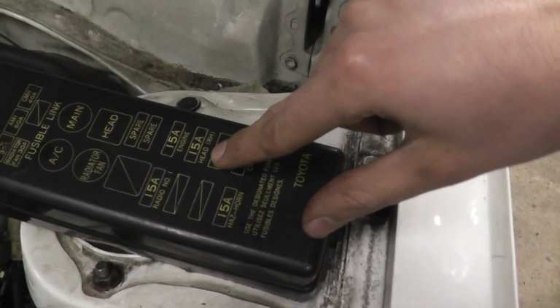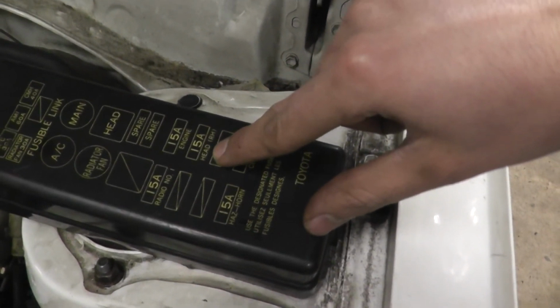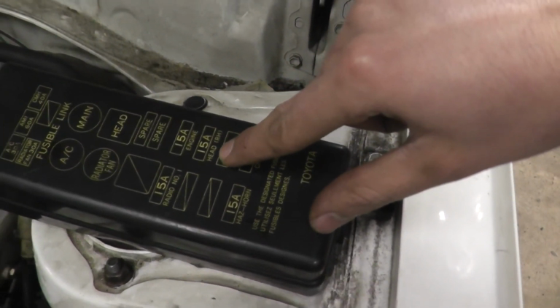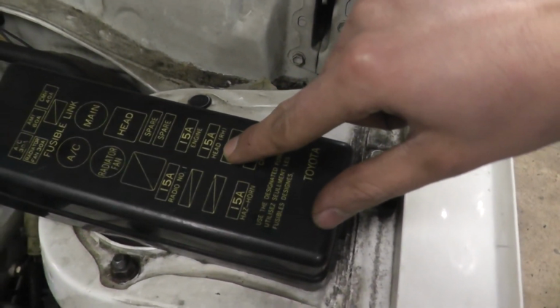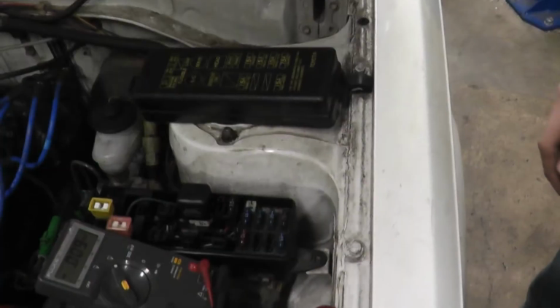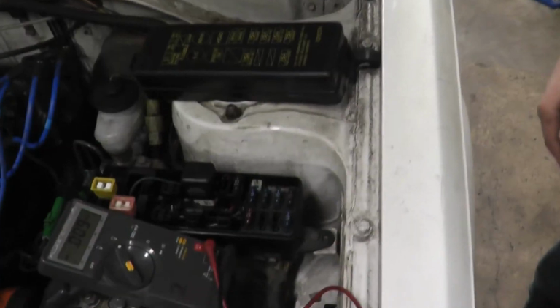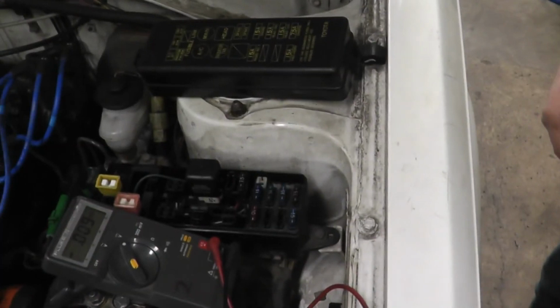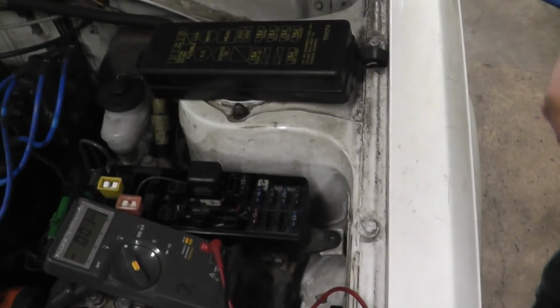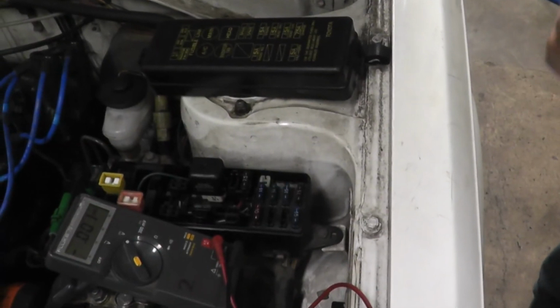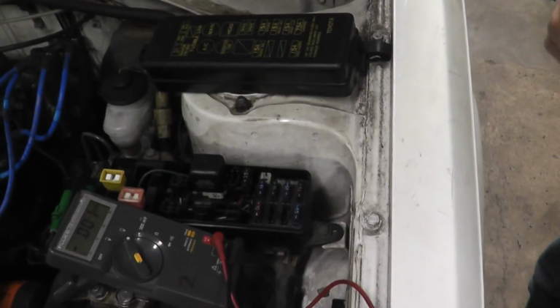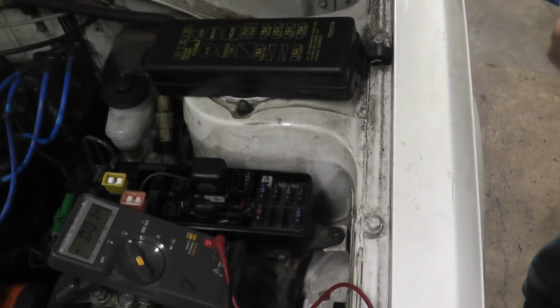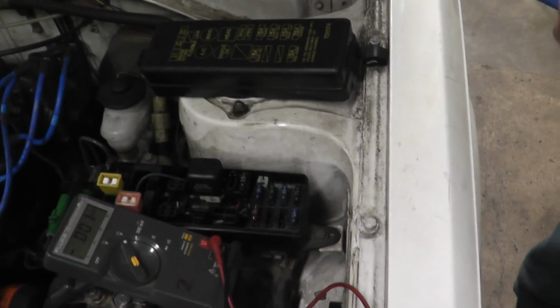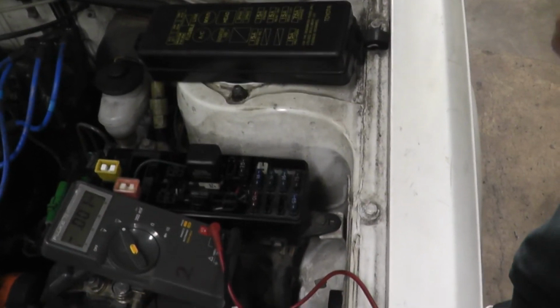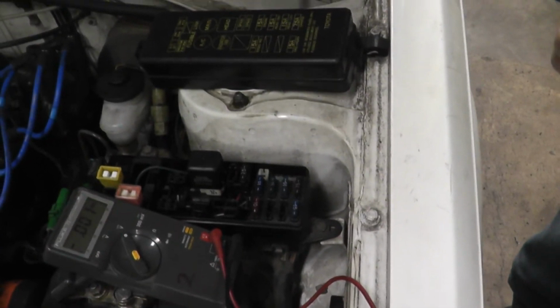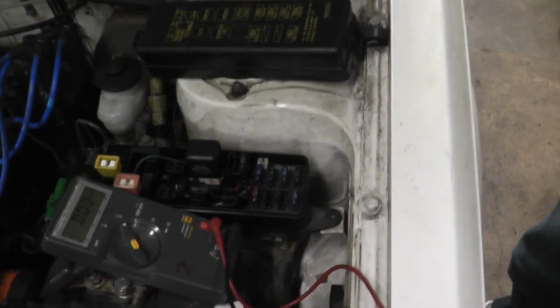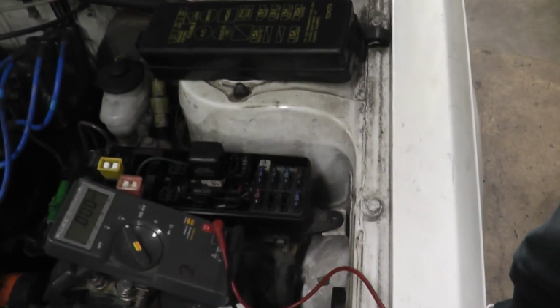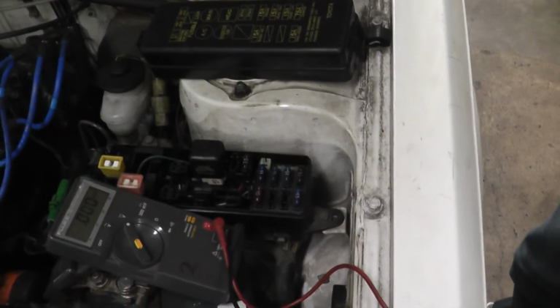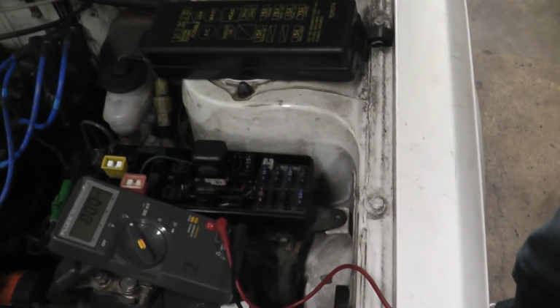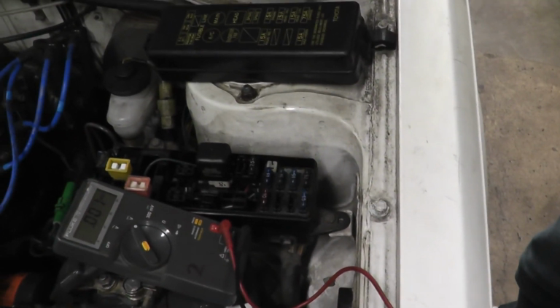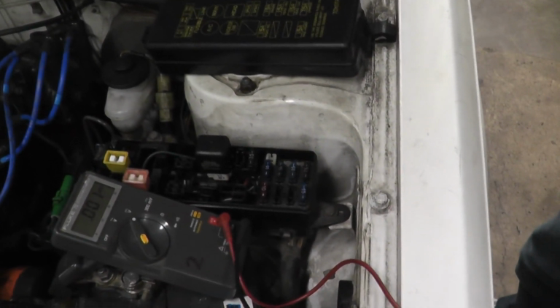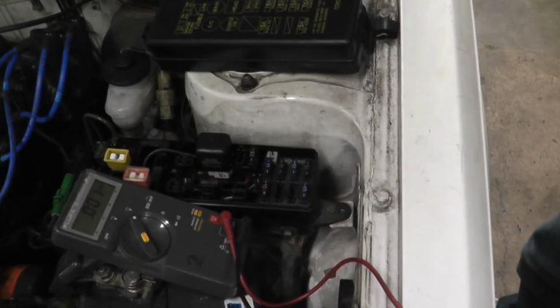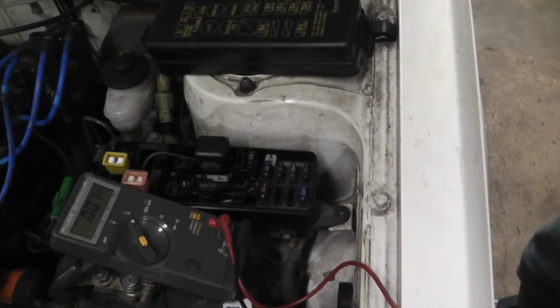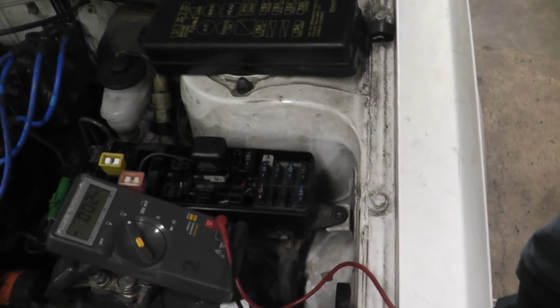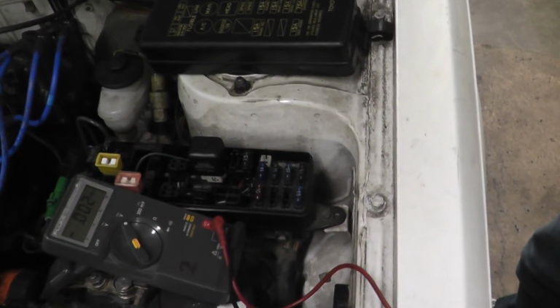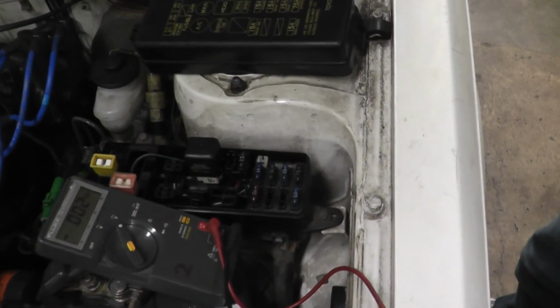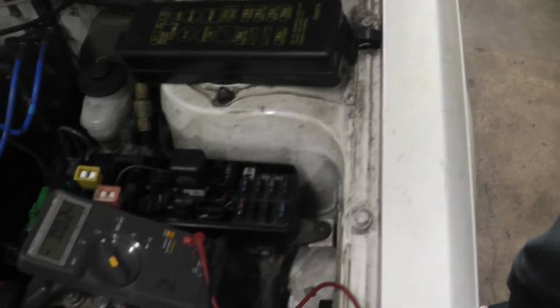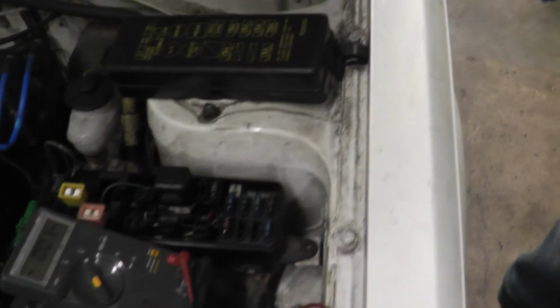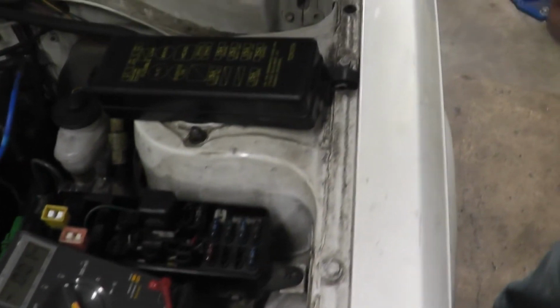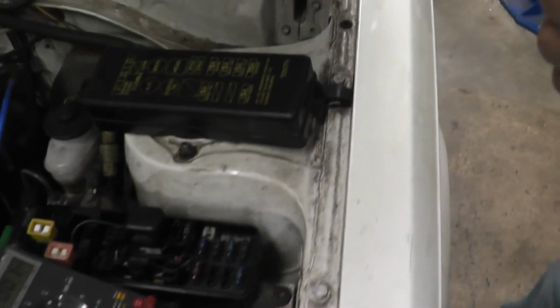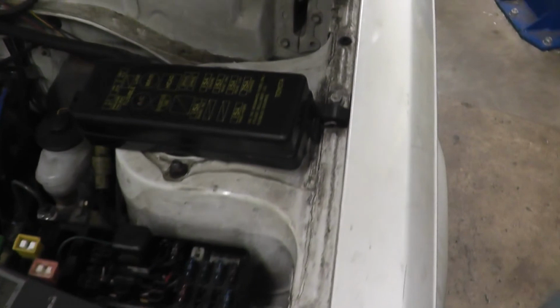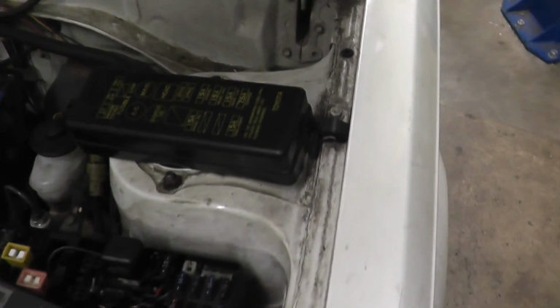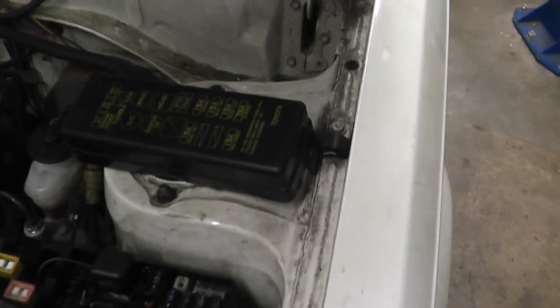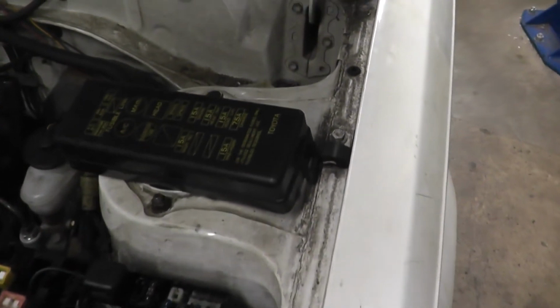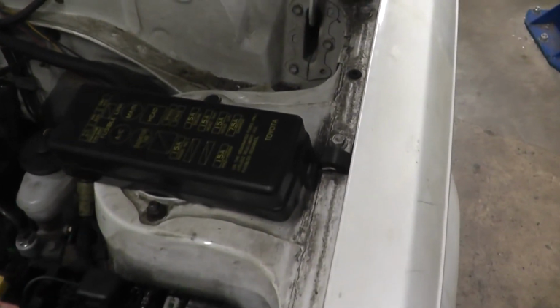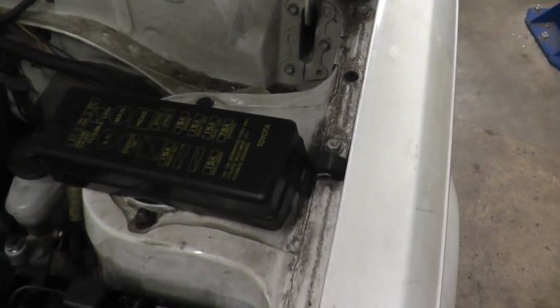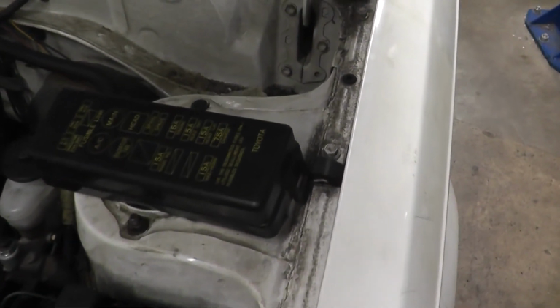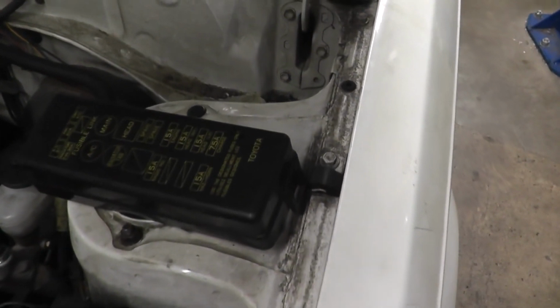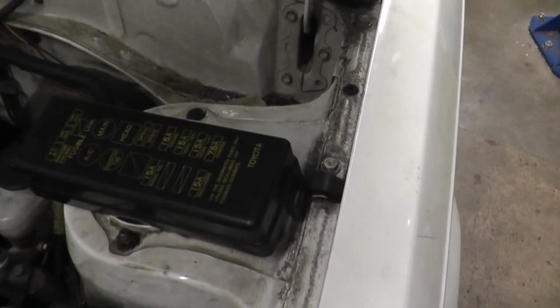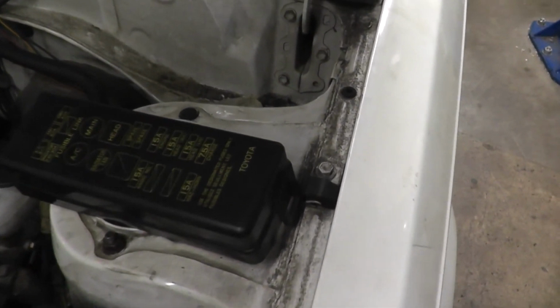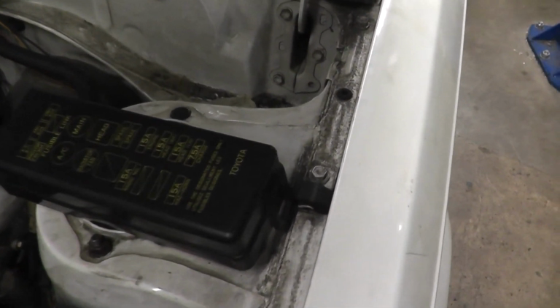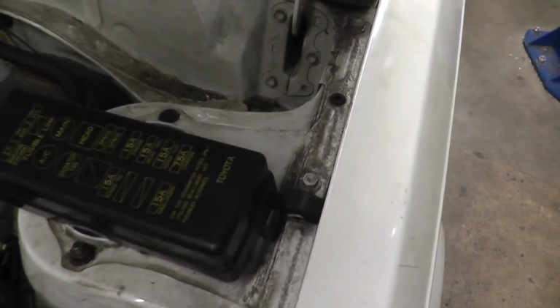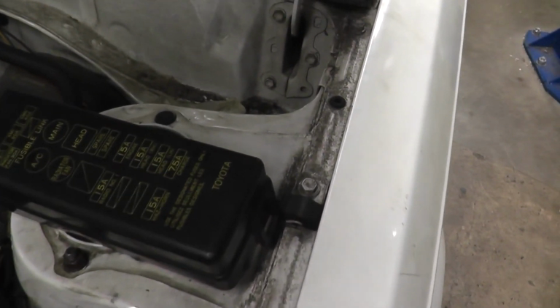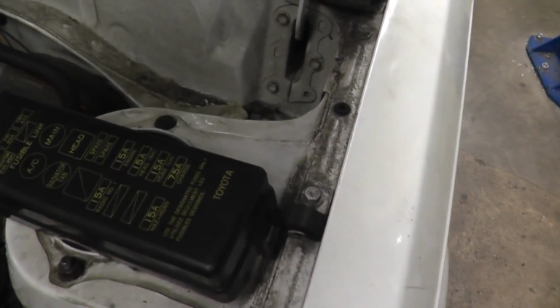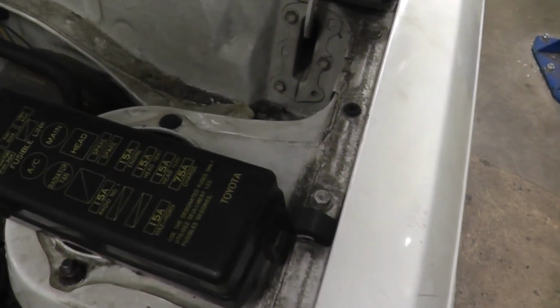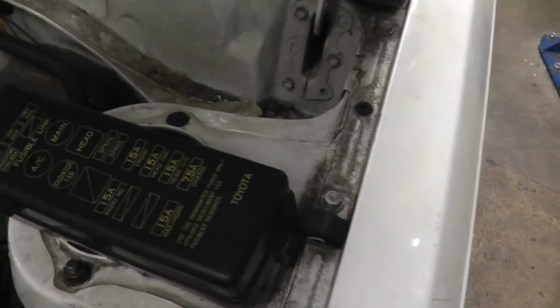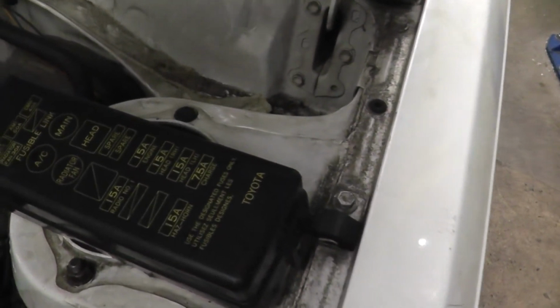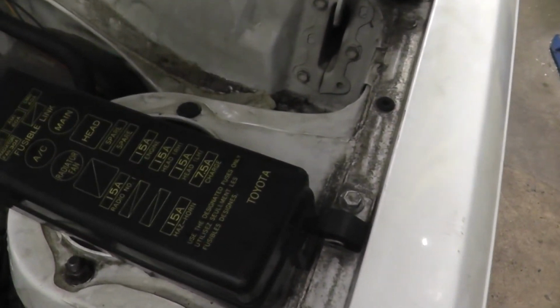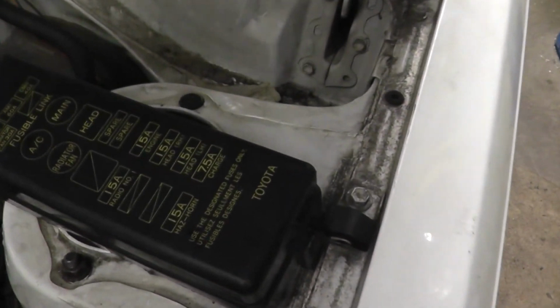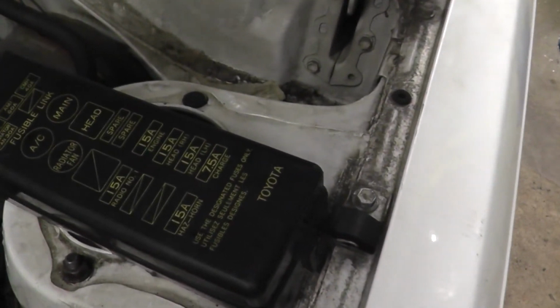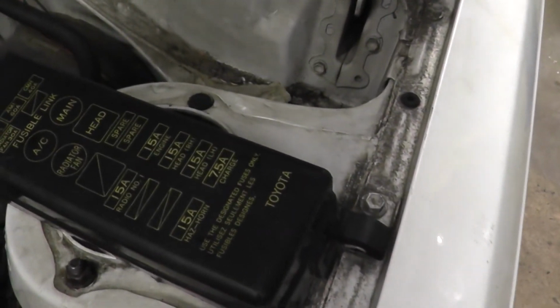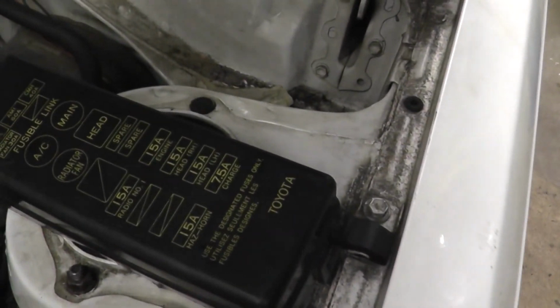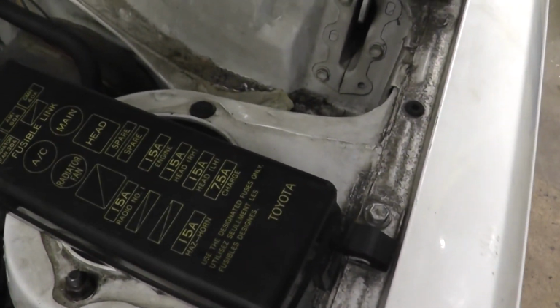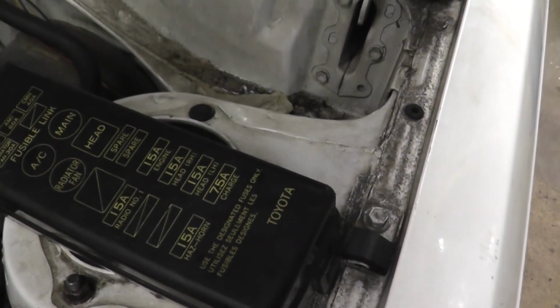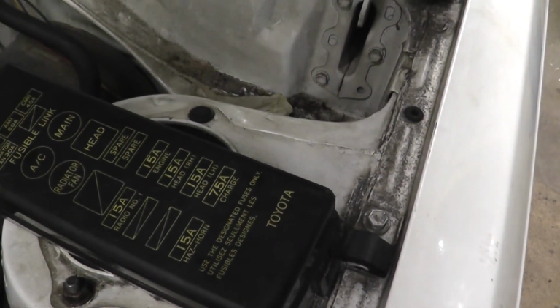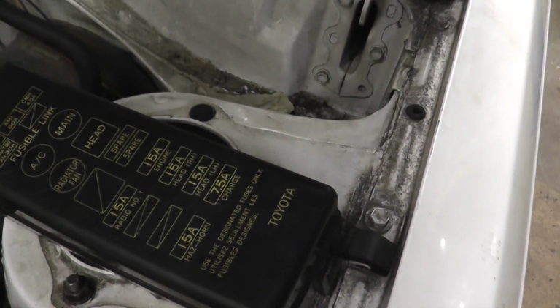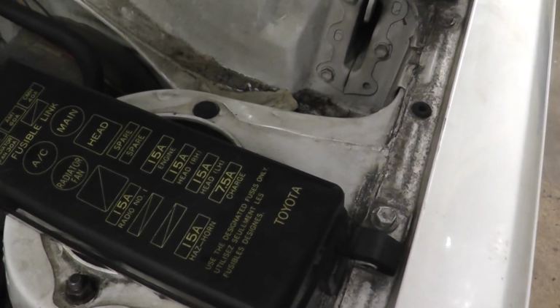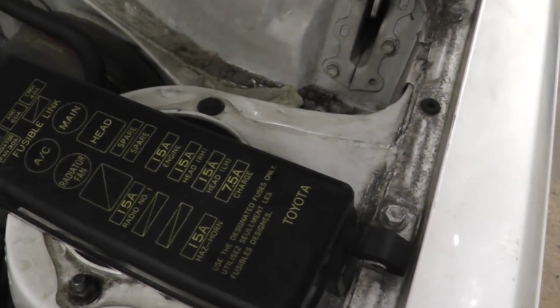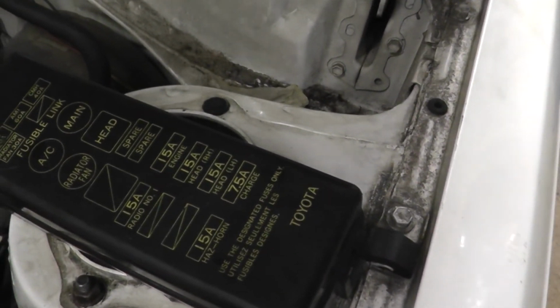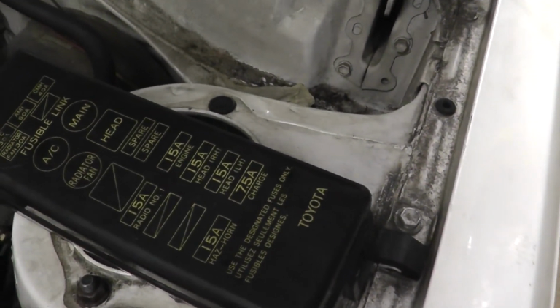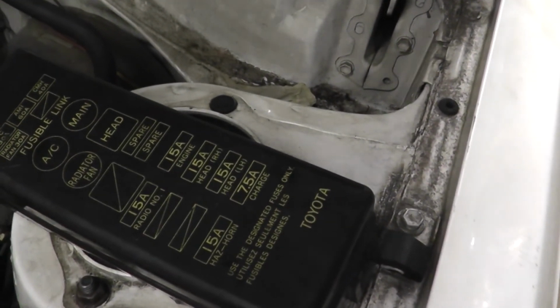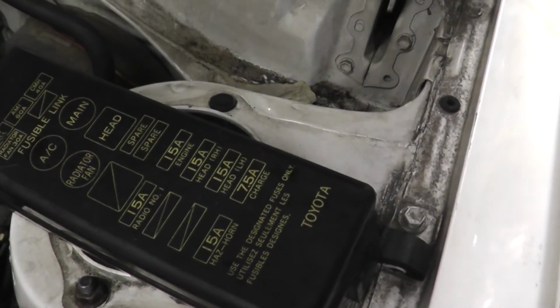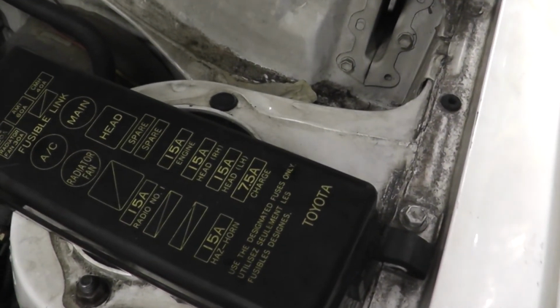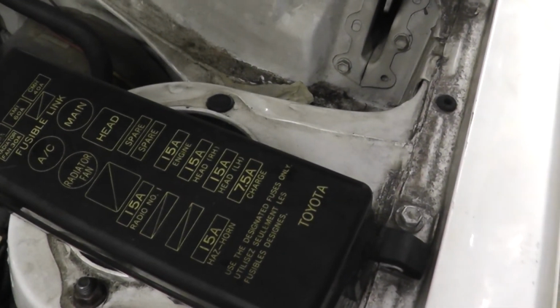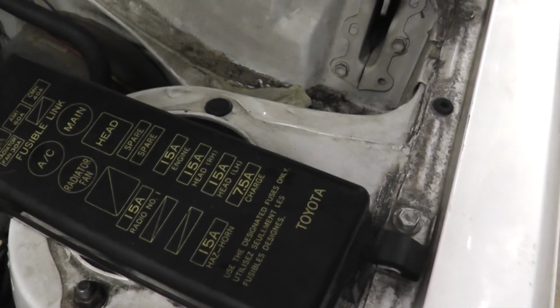If it was a real drain, then we would look at the headlight circuit to find the source of the drain.